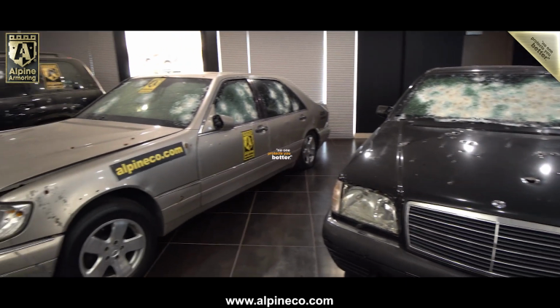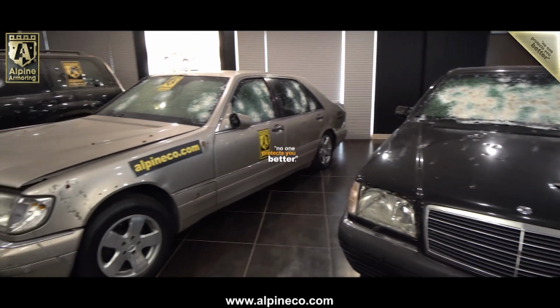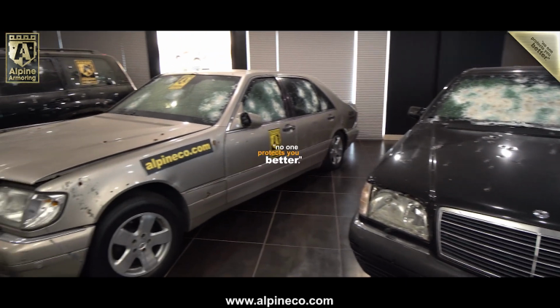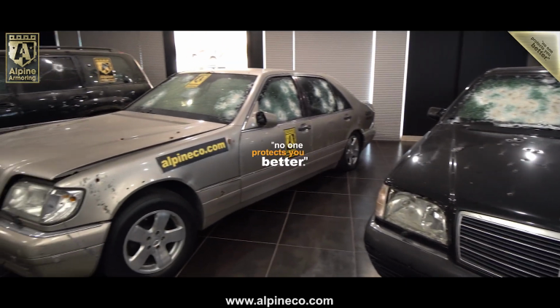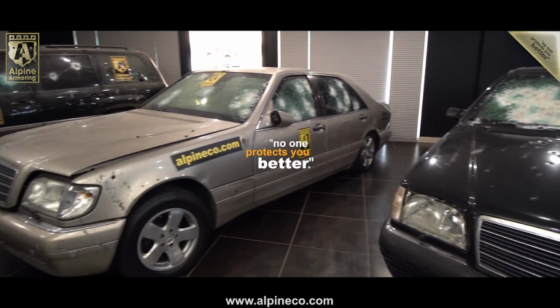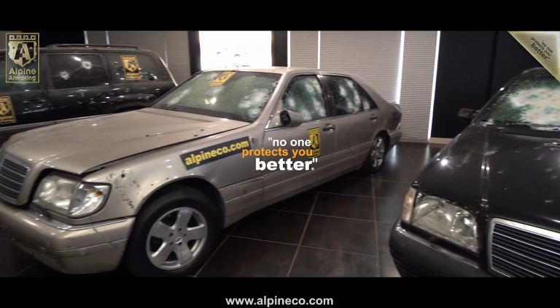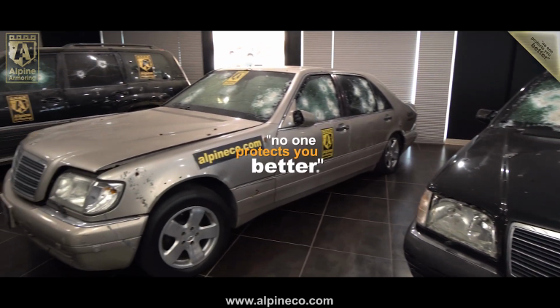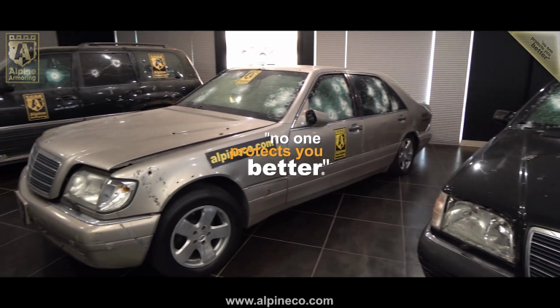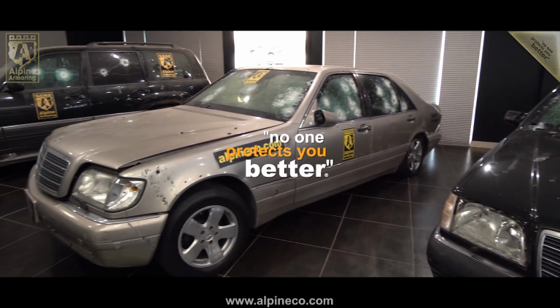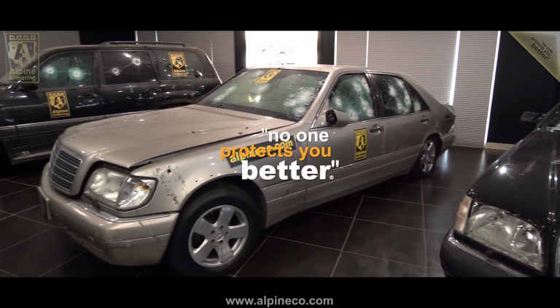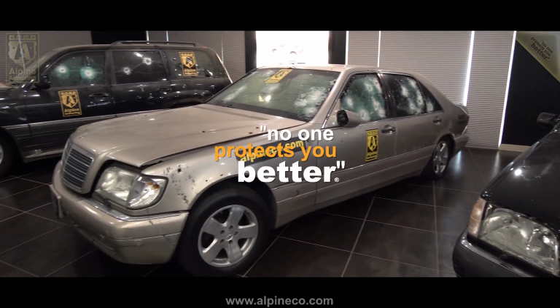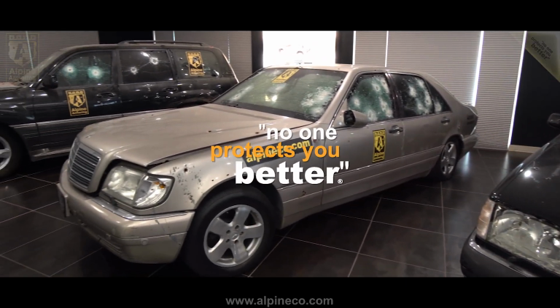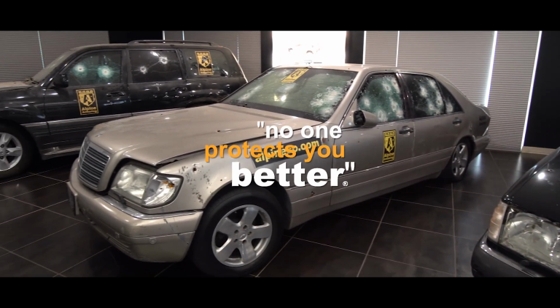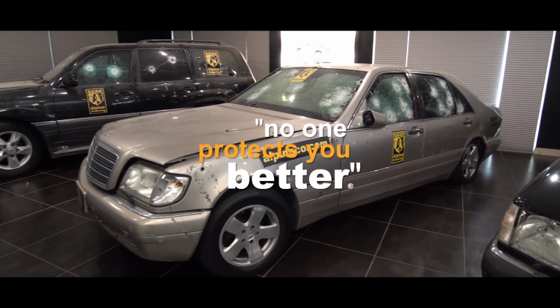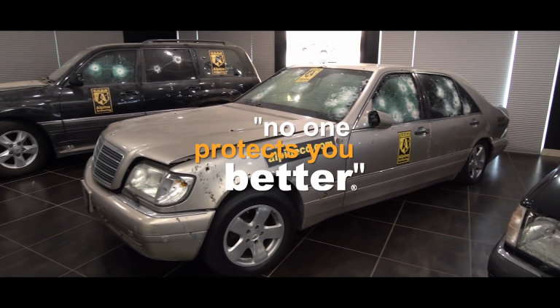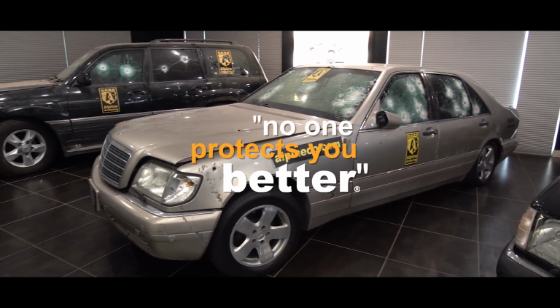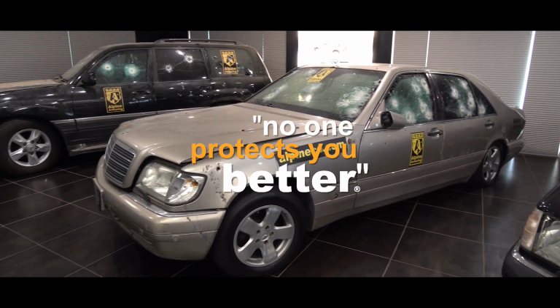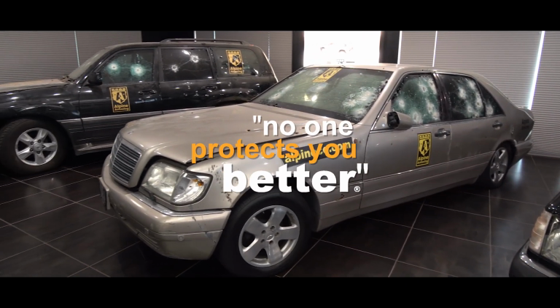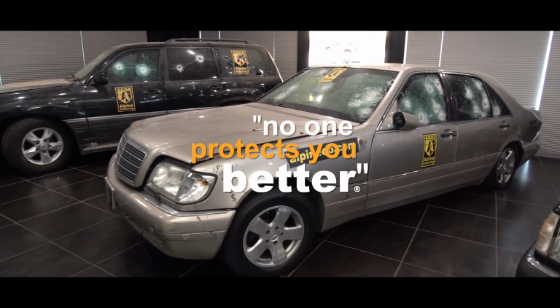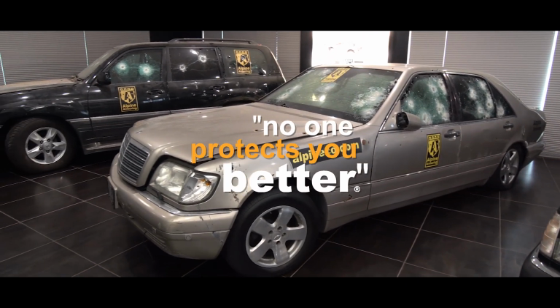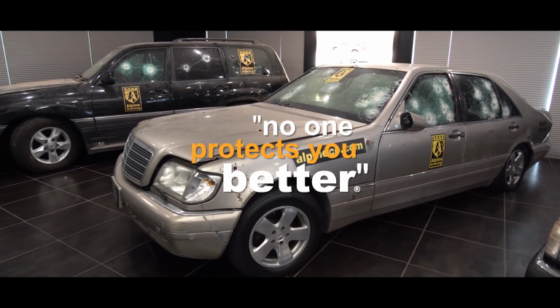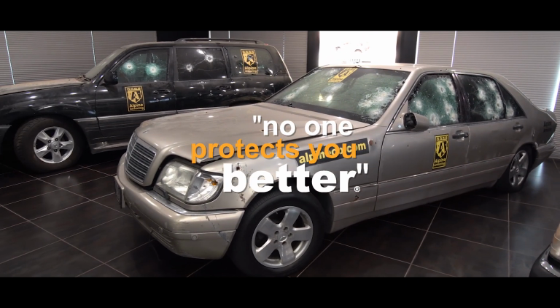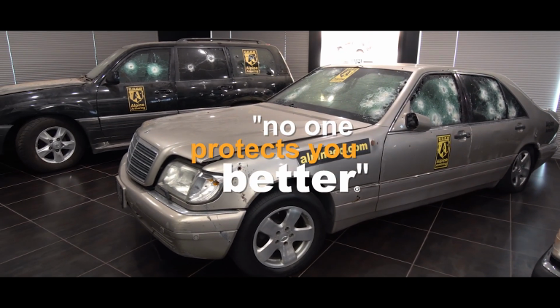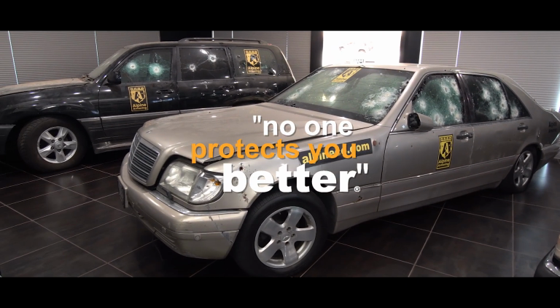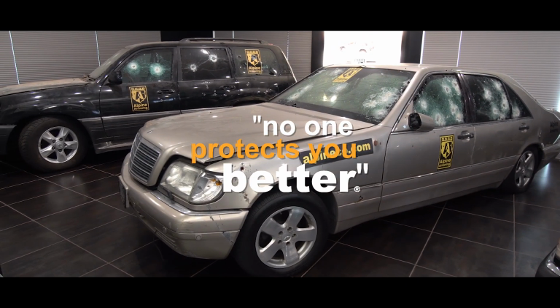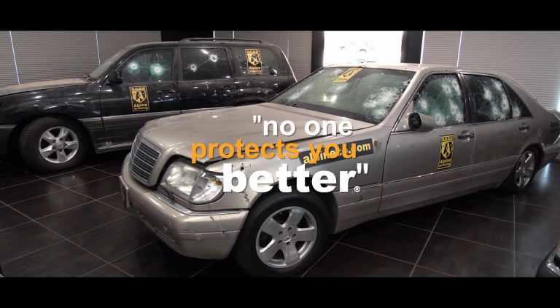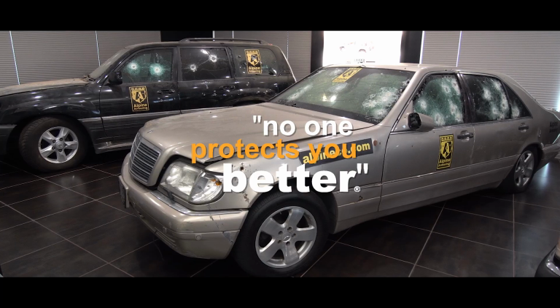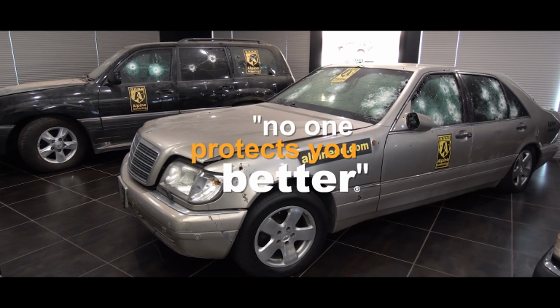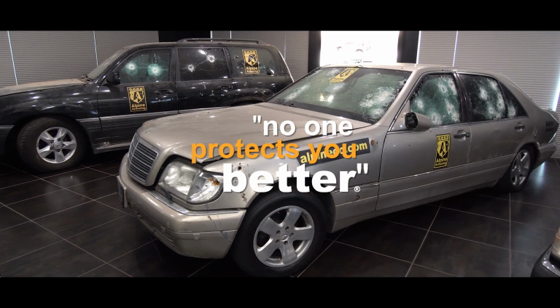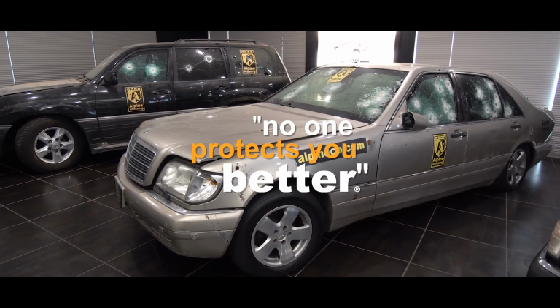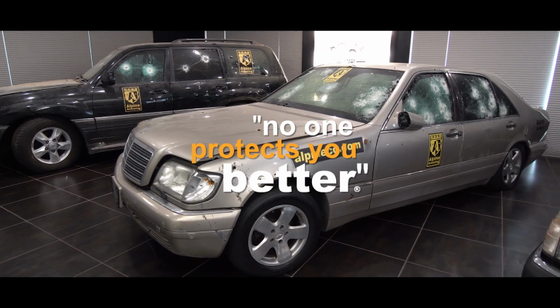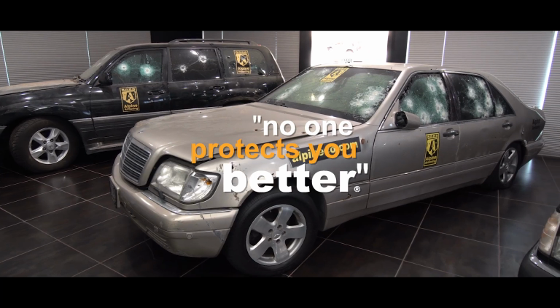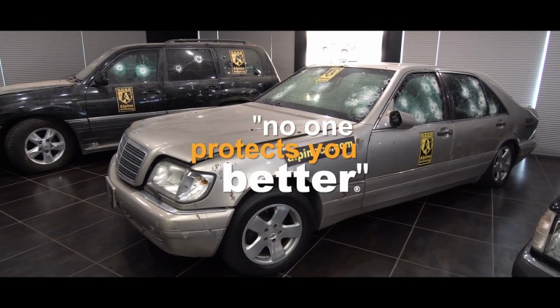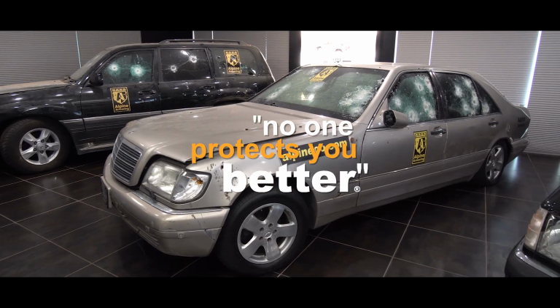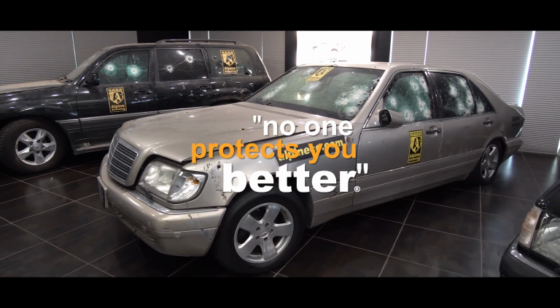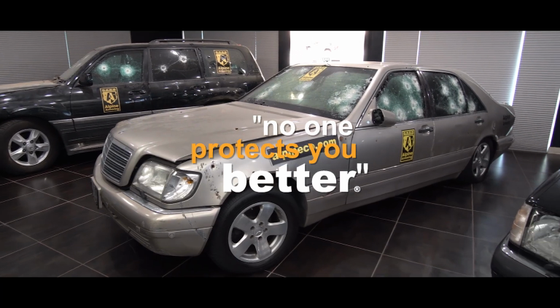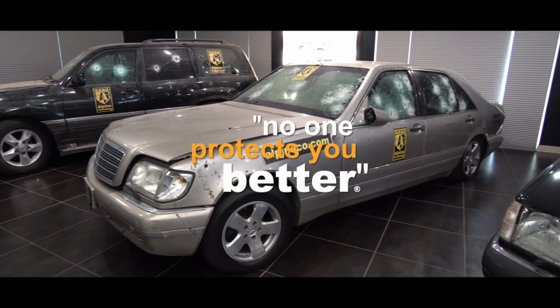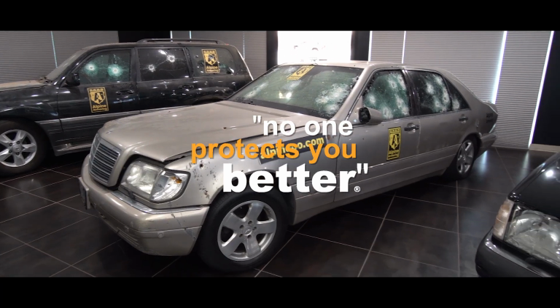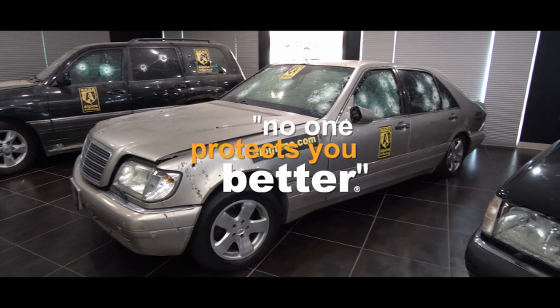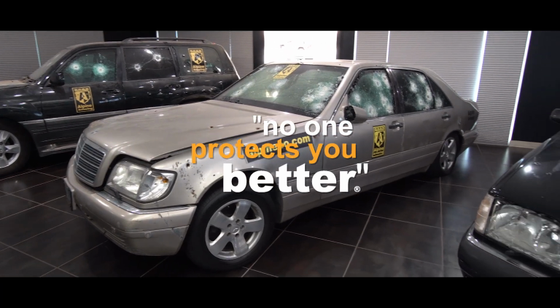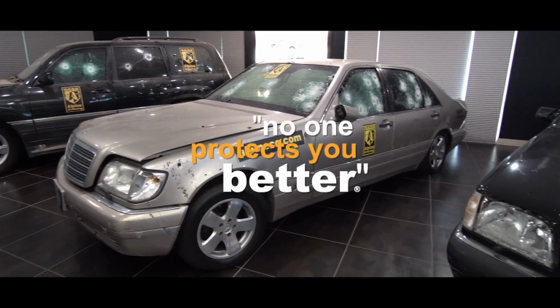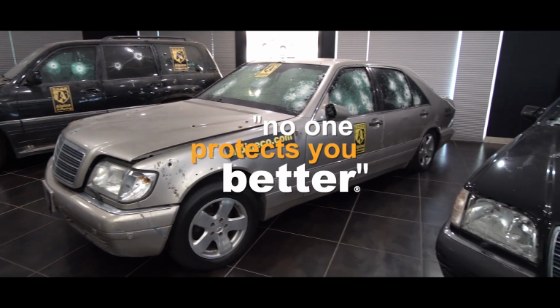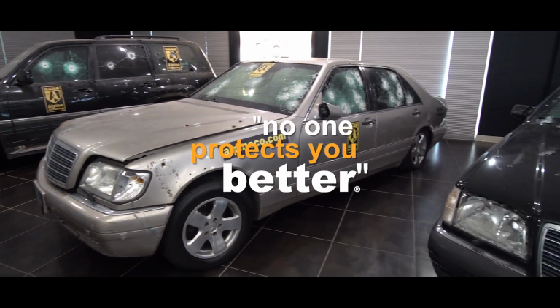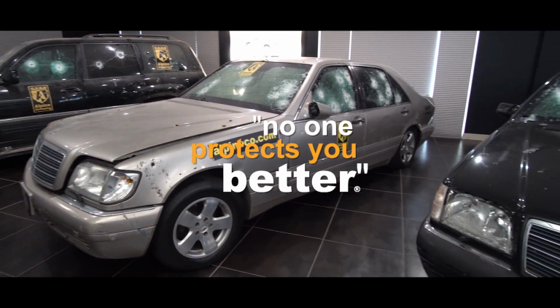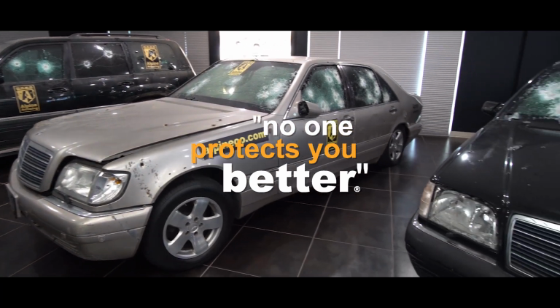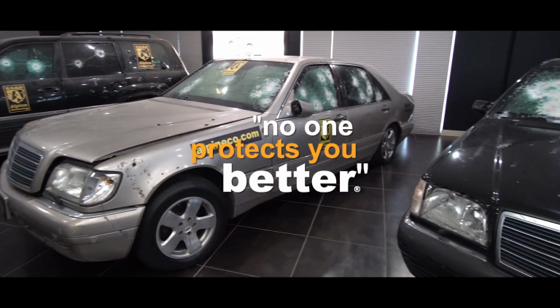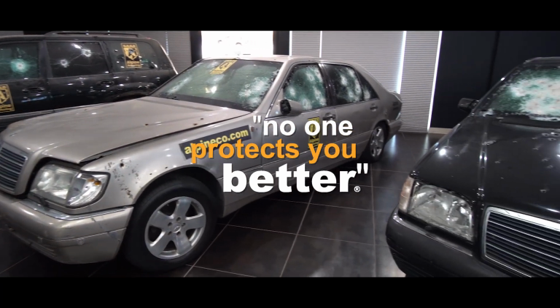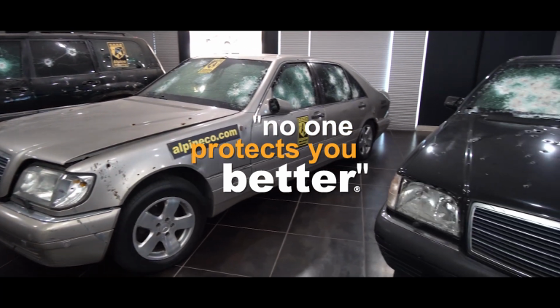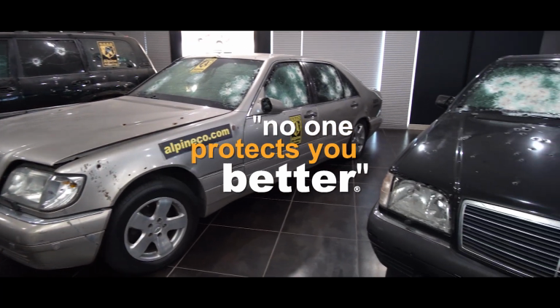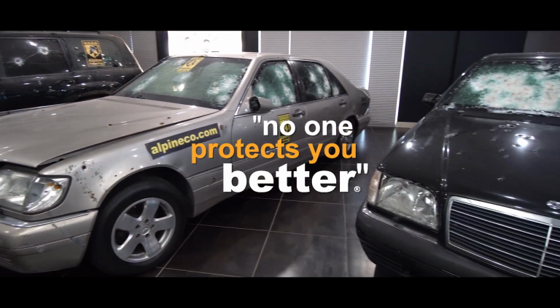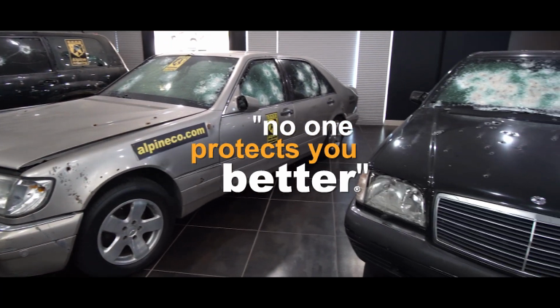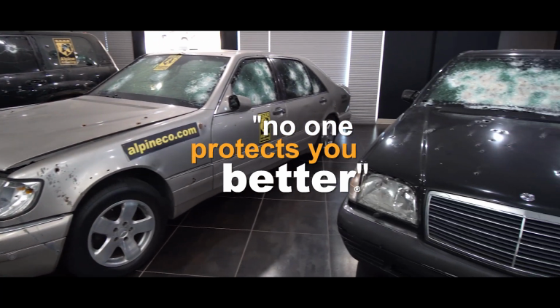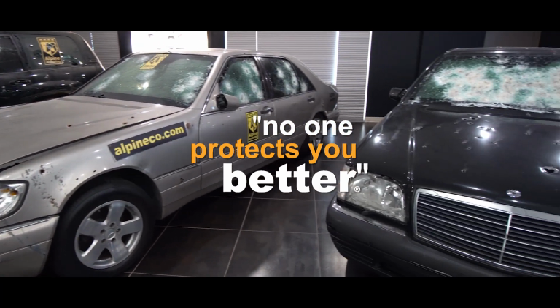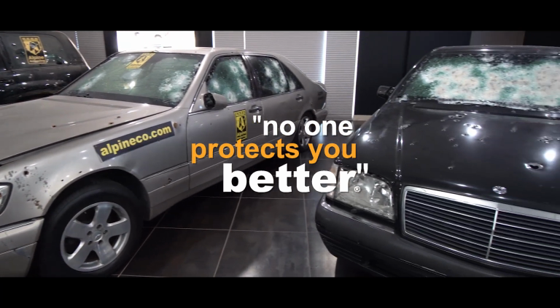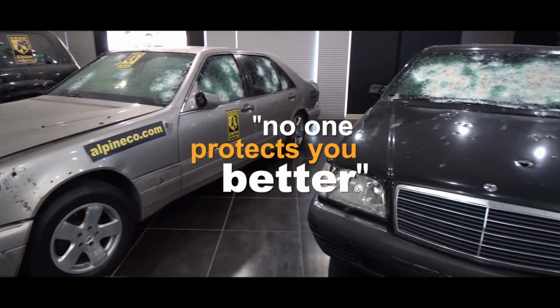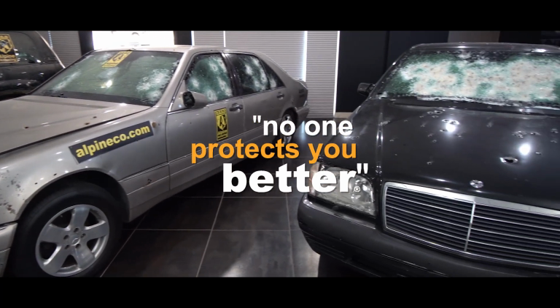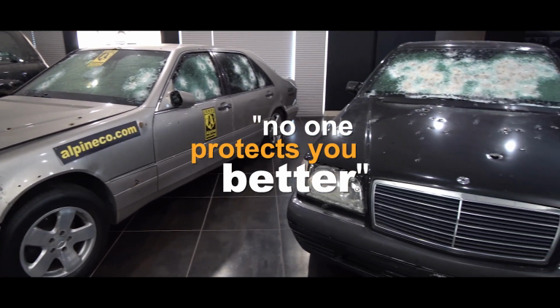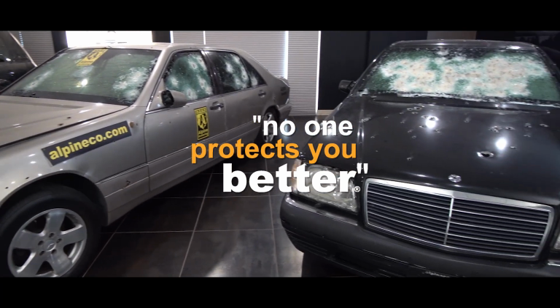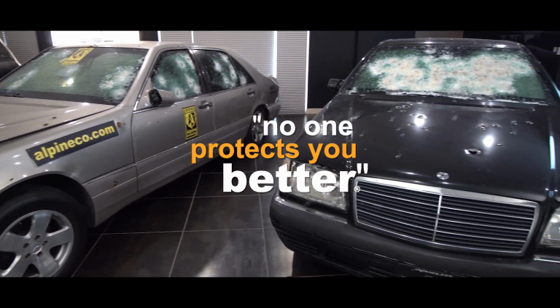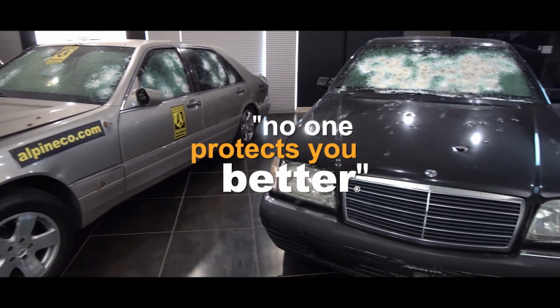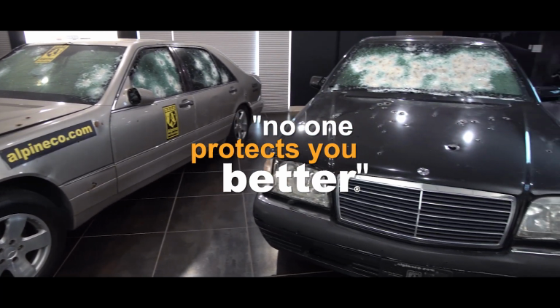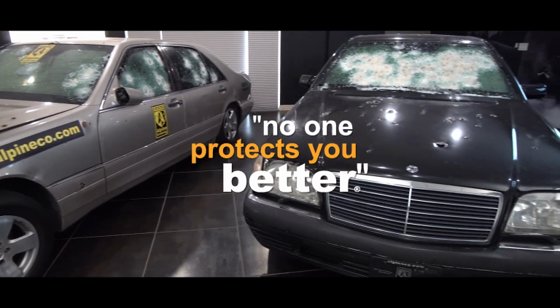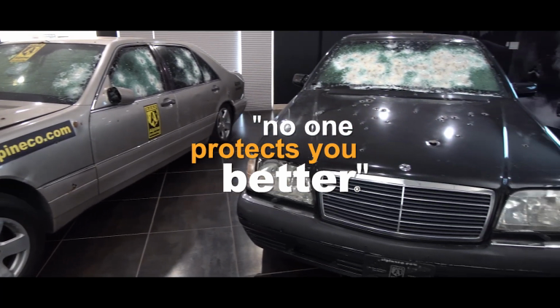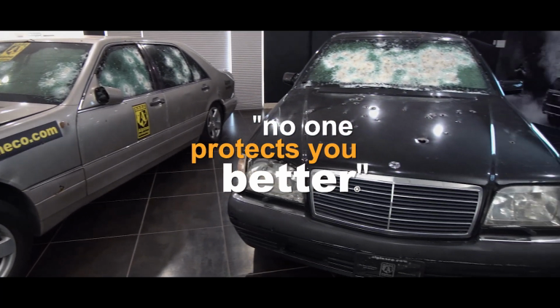We're proud of the fact that there hasn't been a single instance of ballistic penetration of an Alpine Armoring vehicle, and one of the reasons we maintain this record is the ongoing technical ballistic testing like you saw in this video. At Alpine Armoring, when we say no one protects you better, we mean just that.